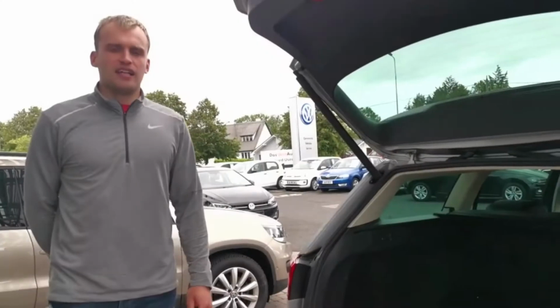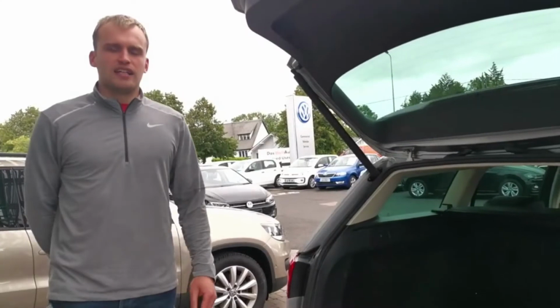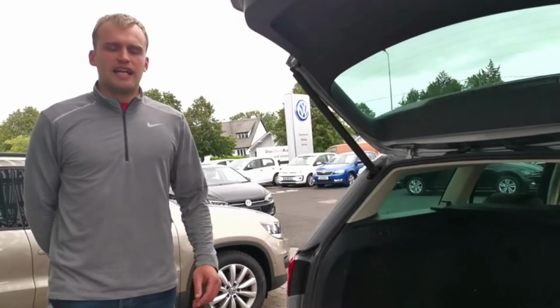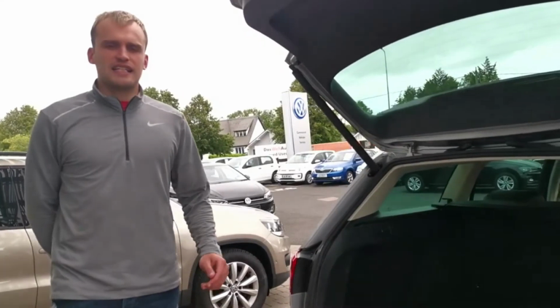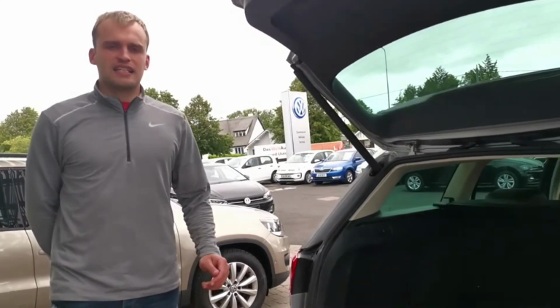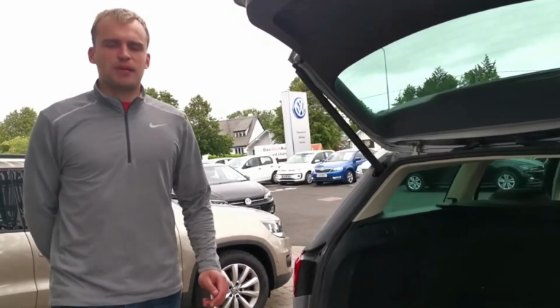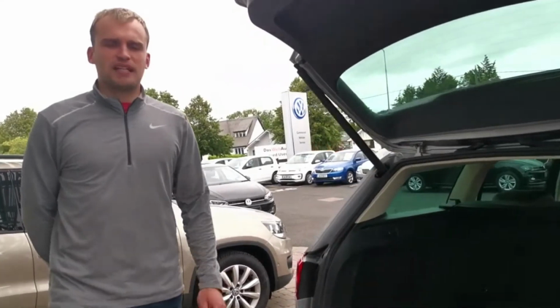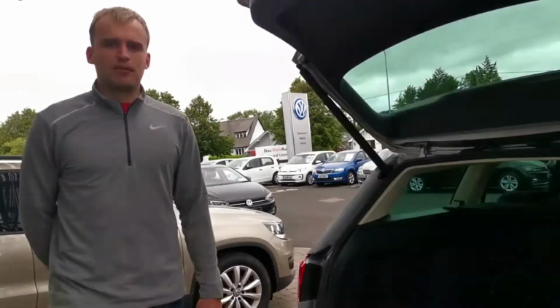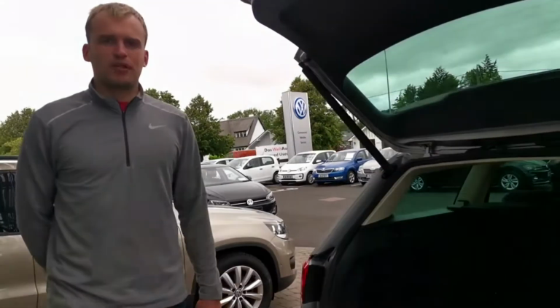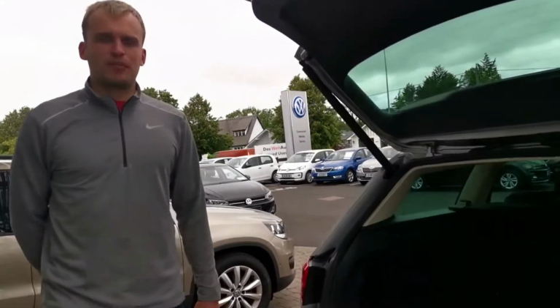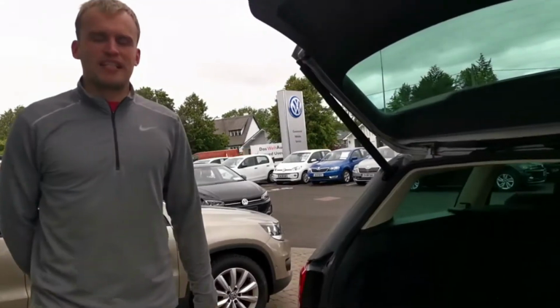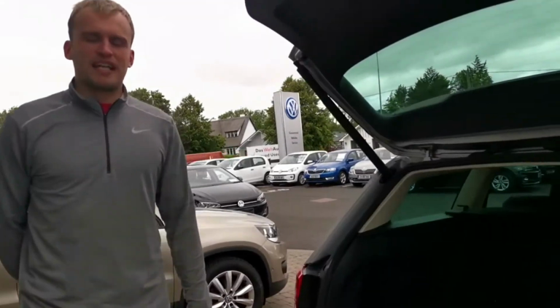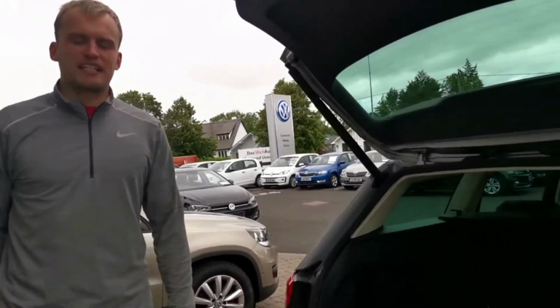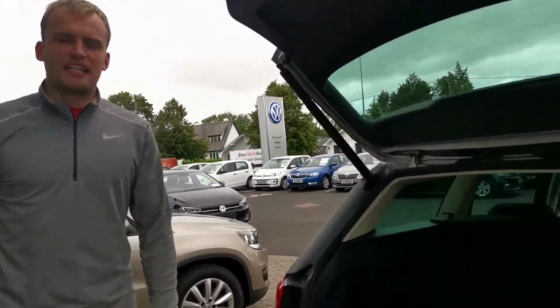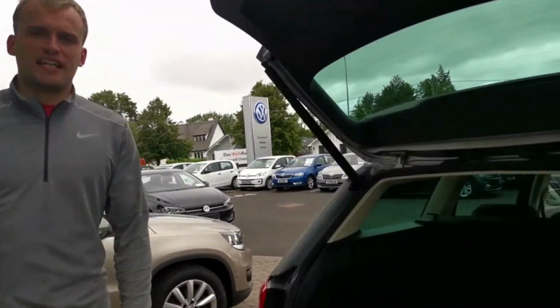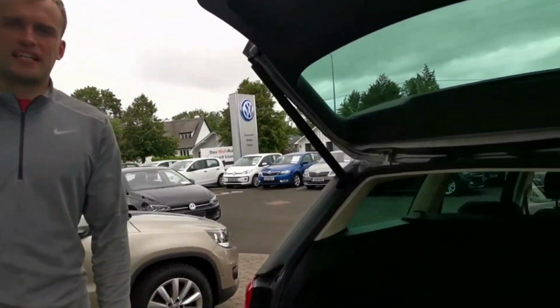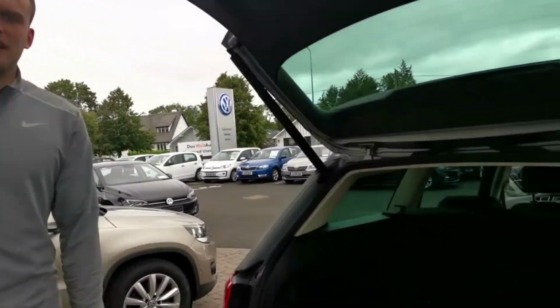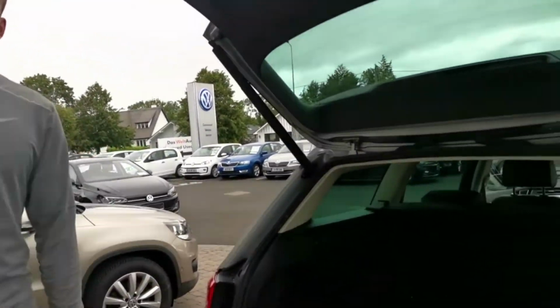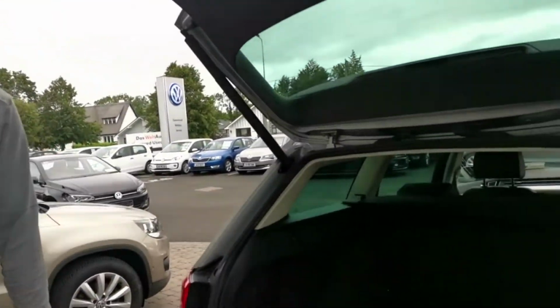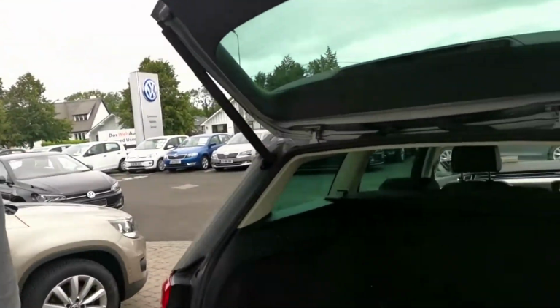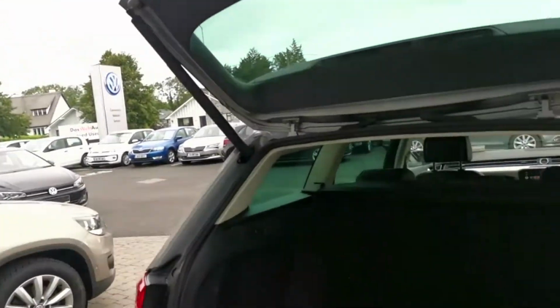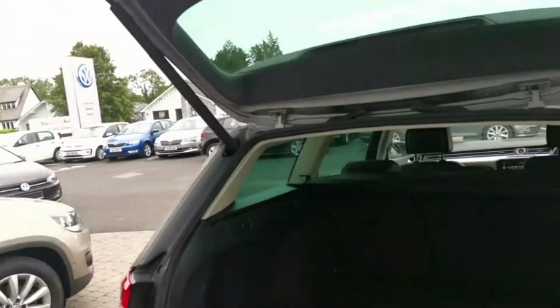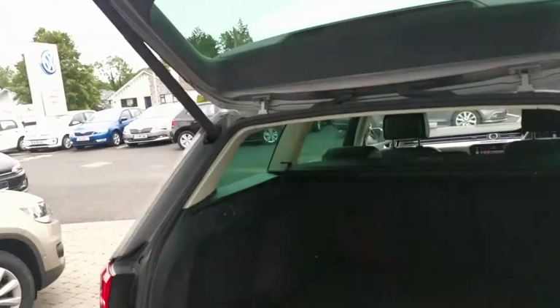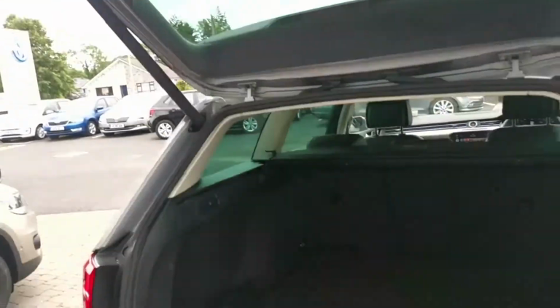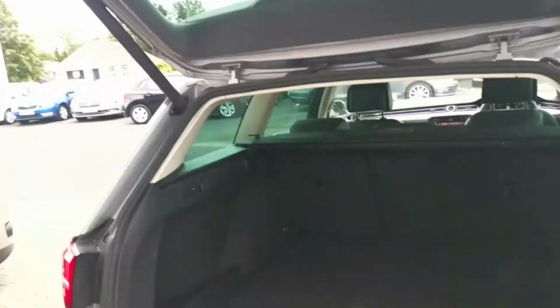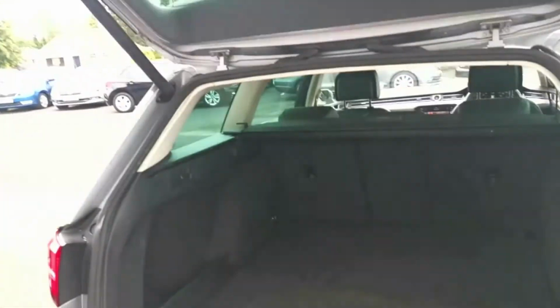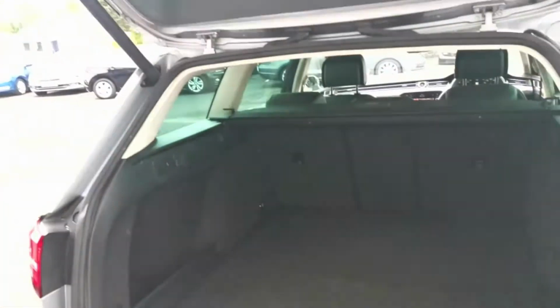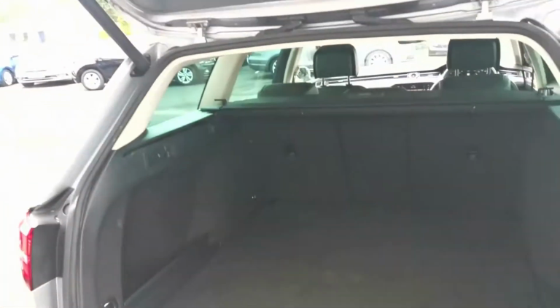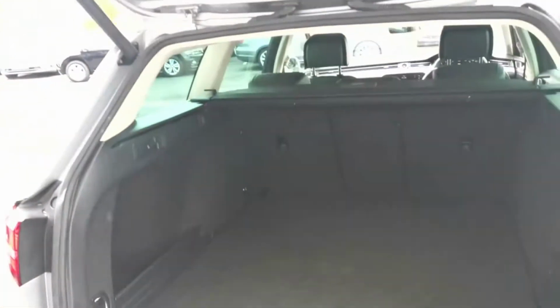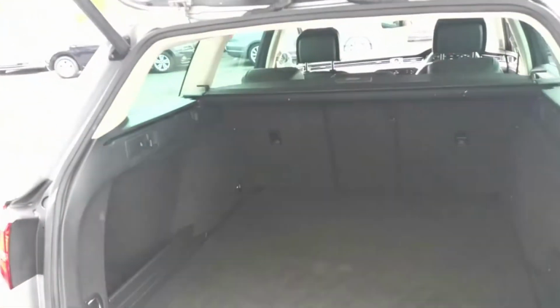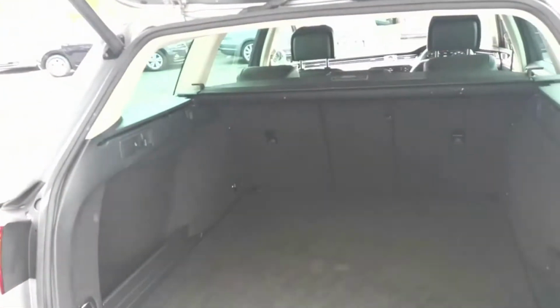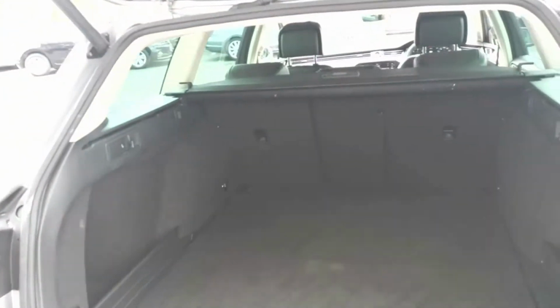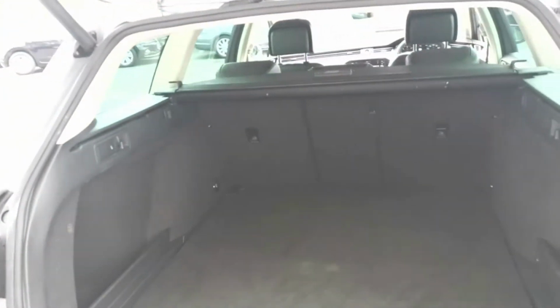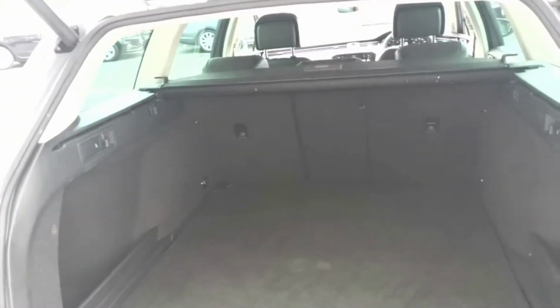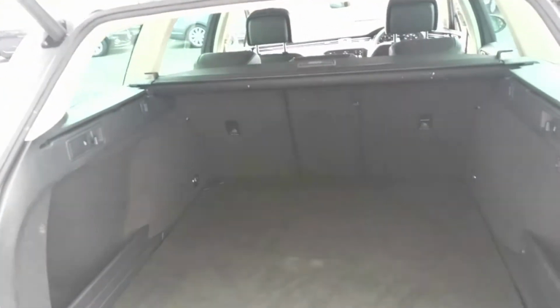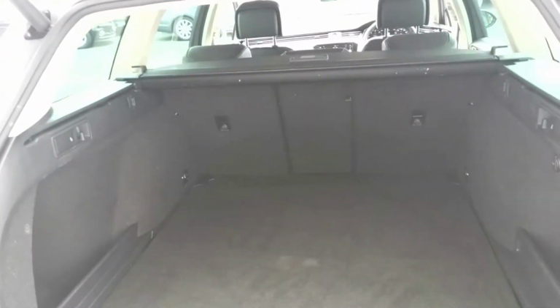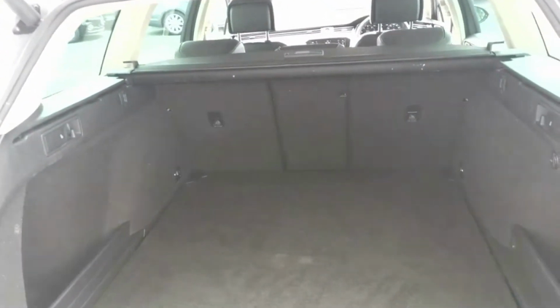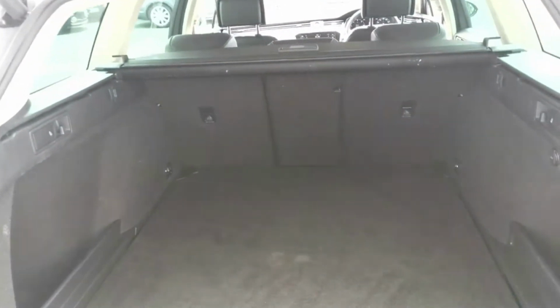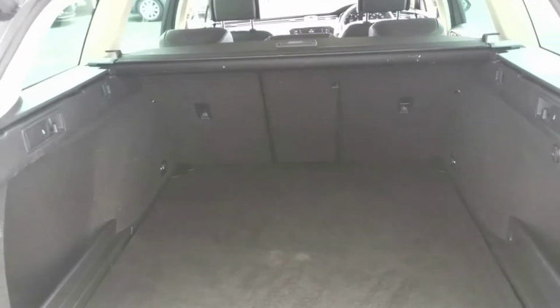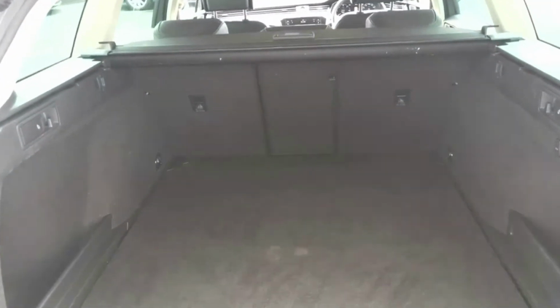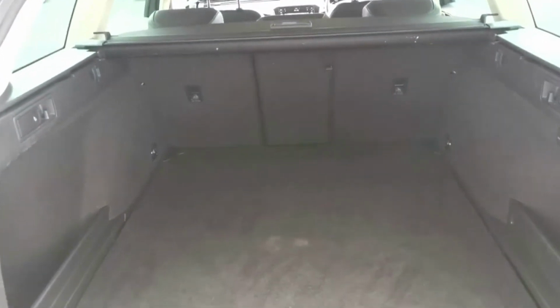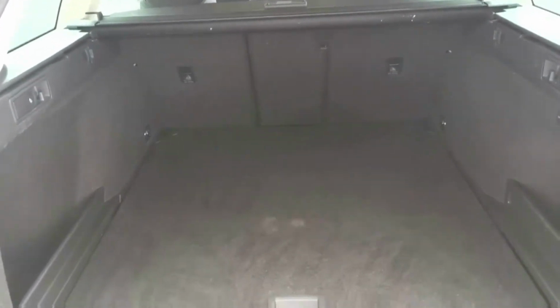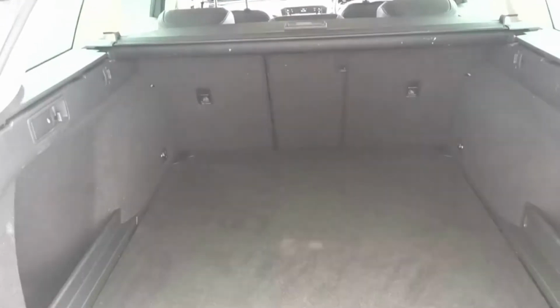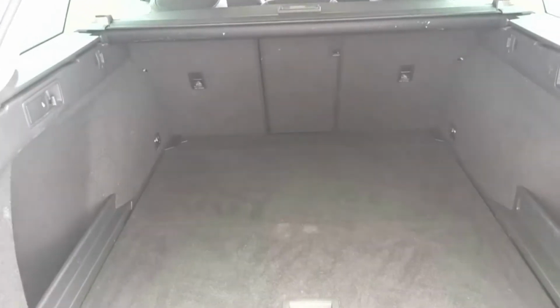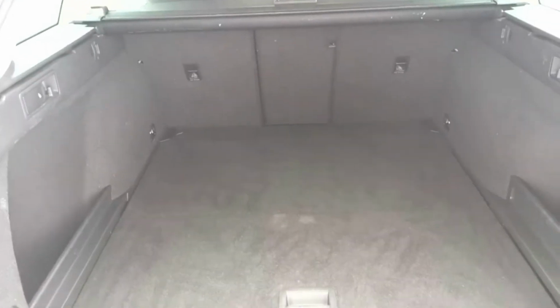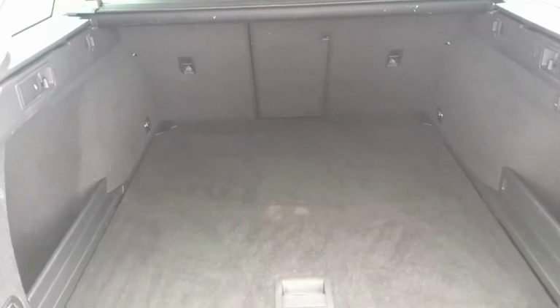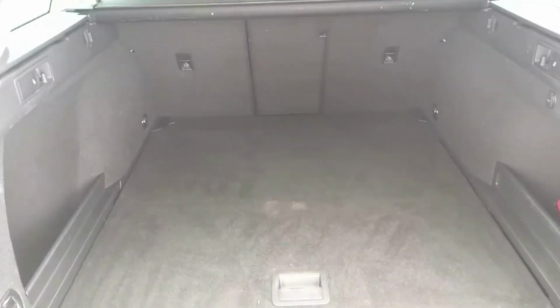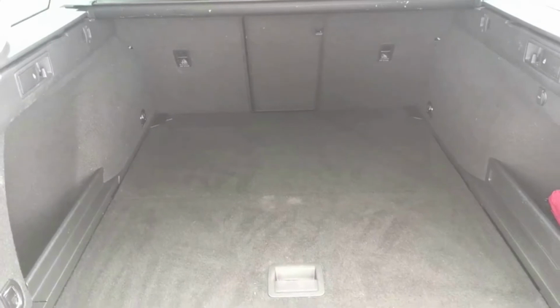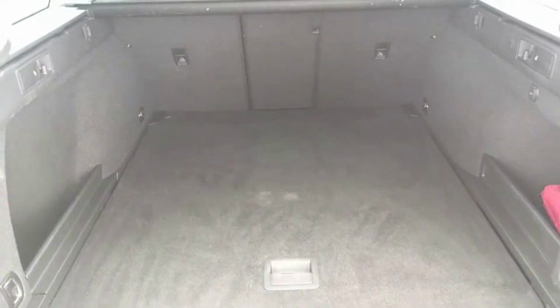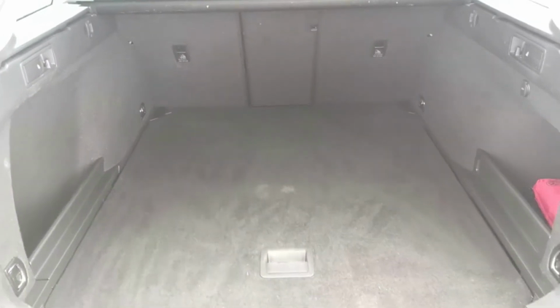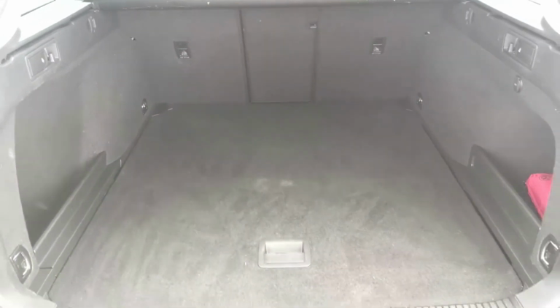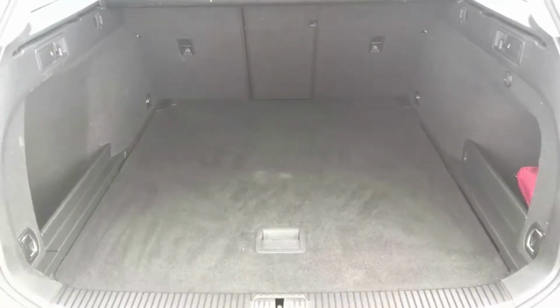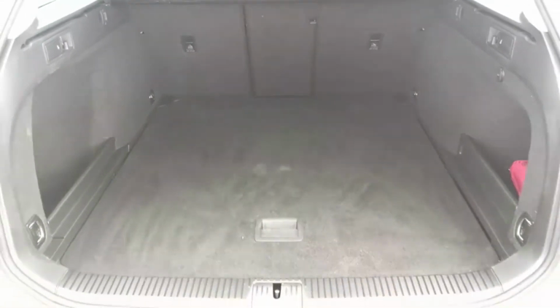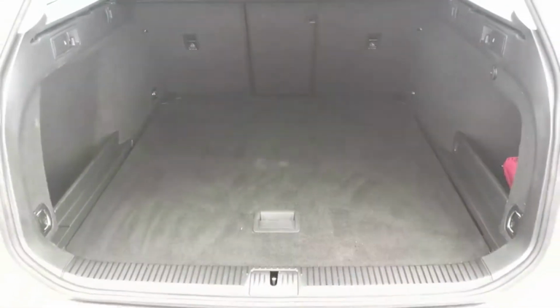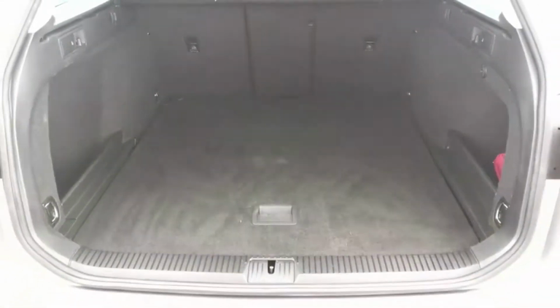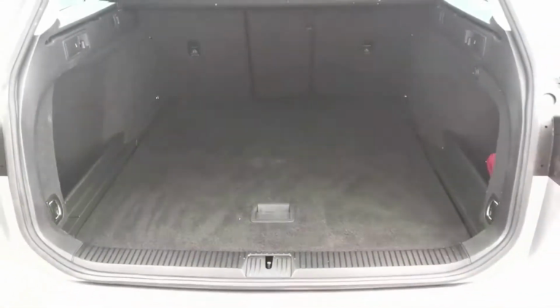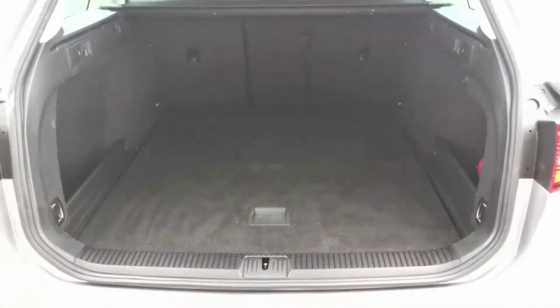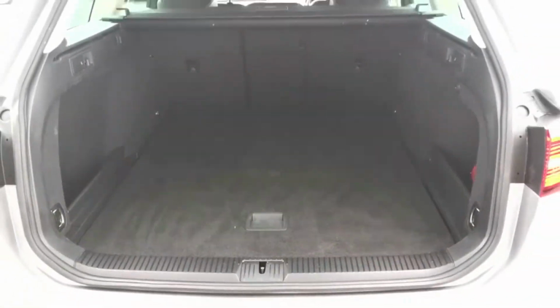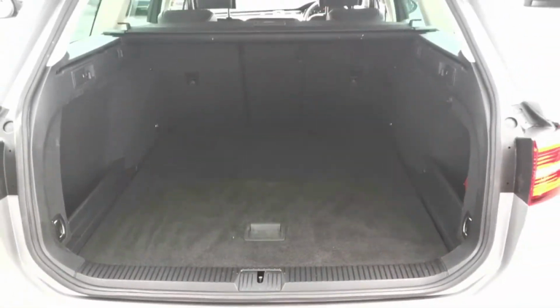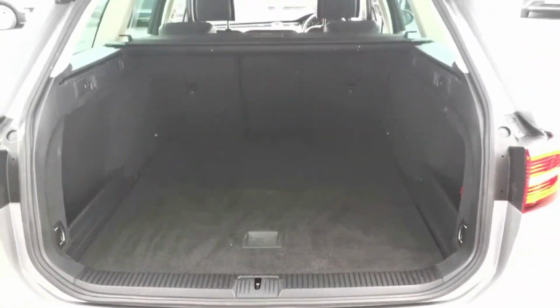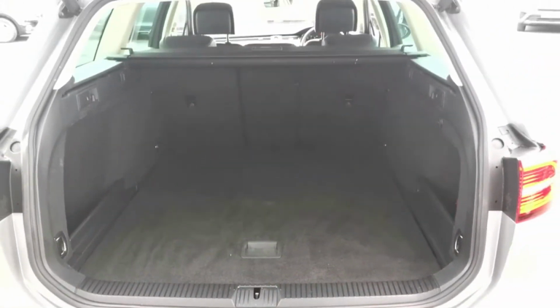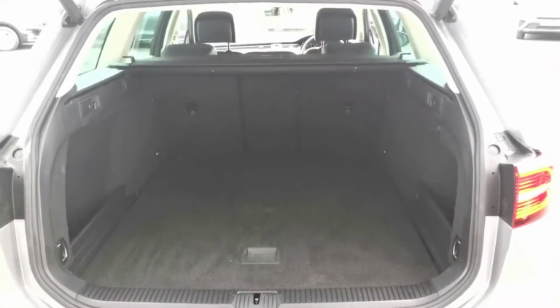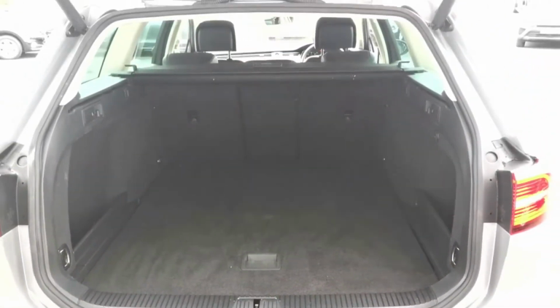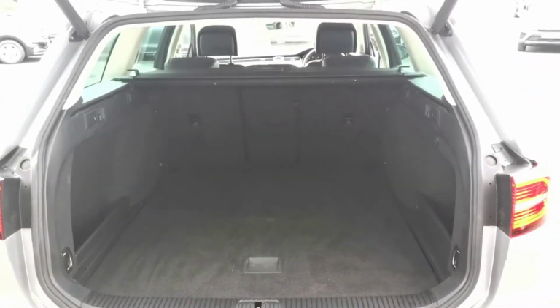As expected with a Passat estate there is plenty of boot space. It is also easy to access when putting in and taking out items.